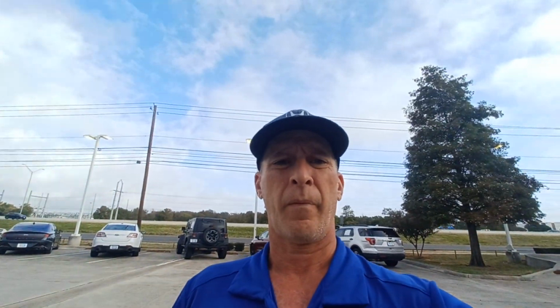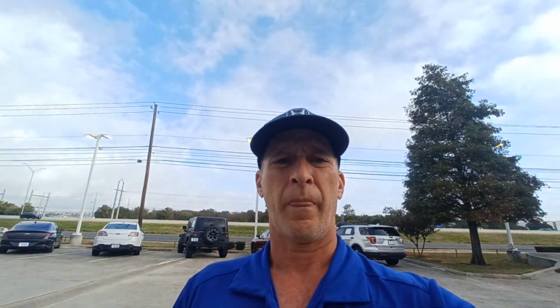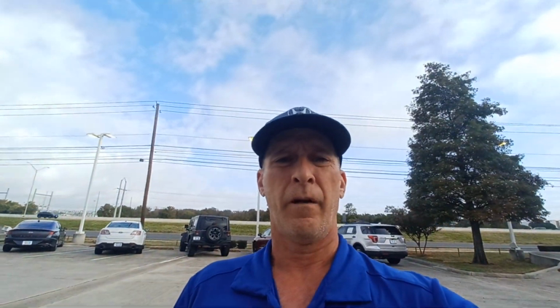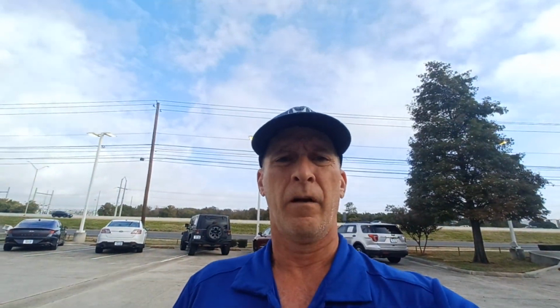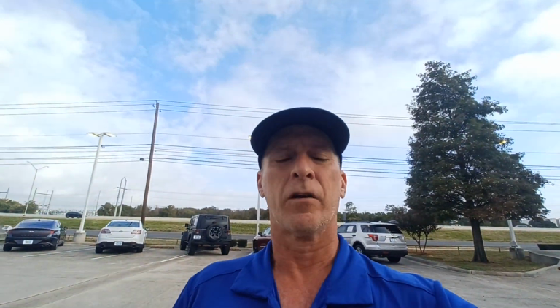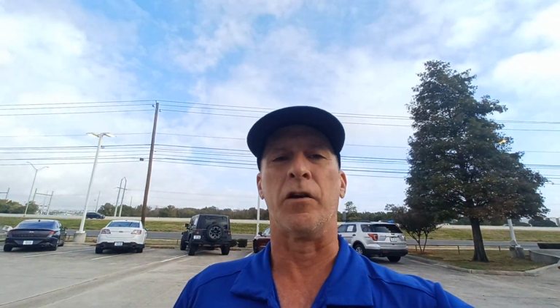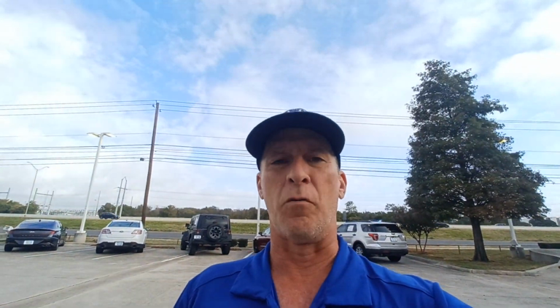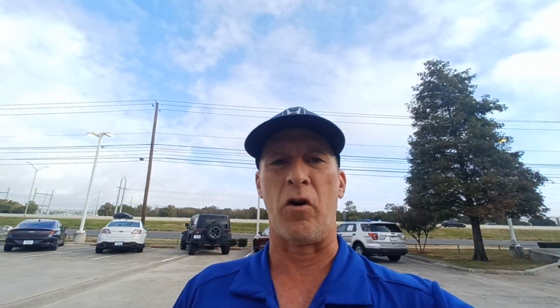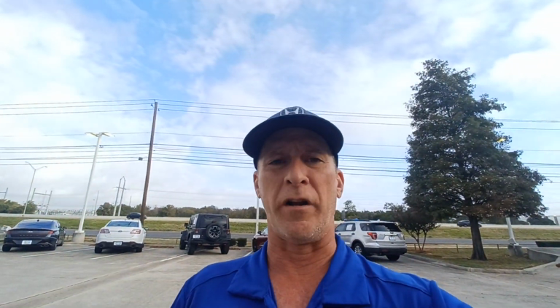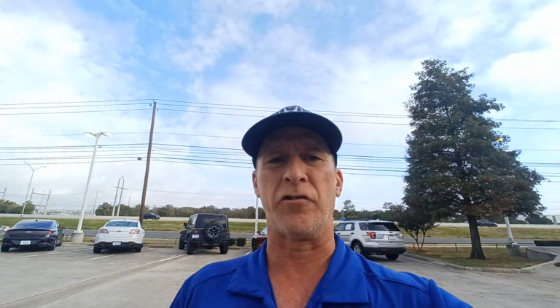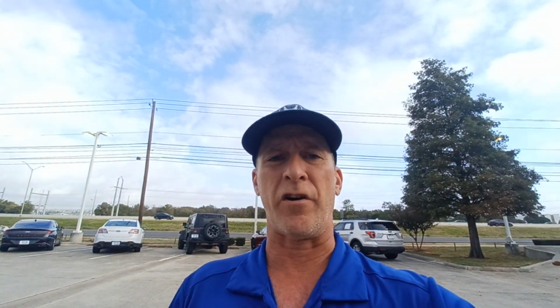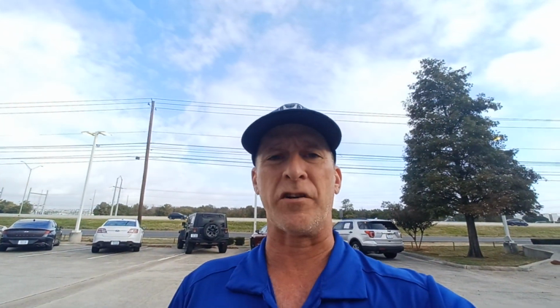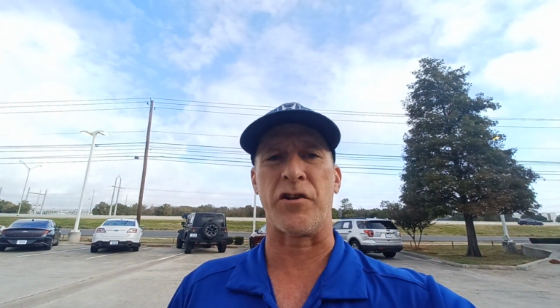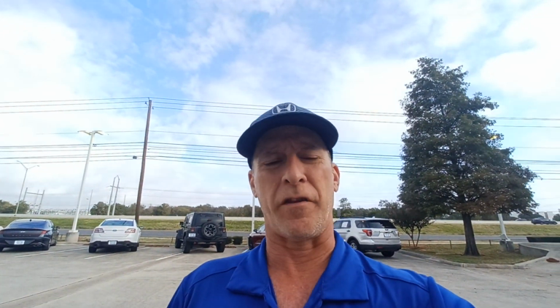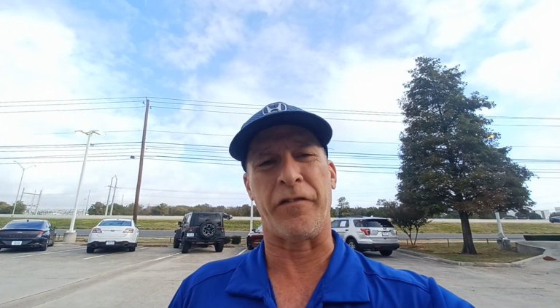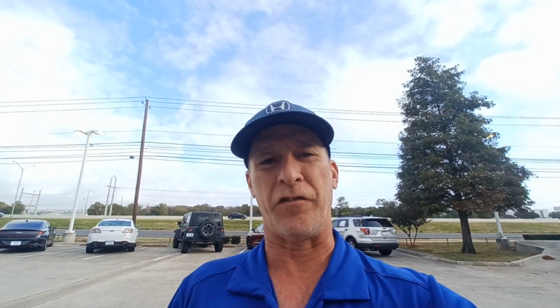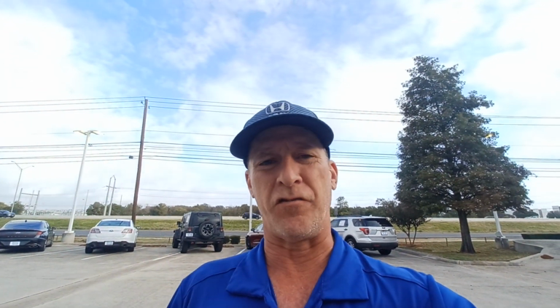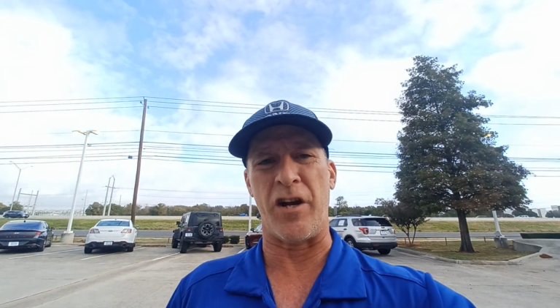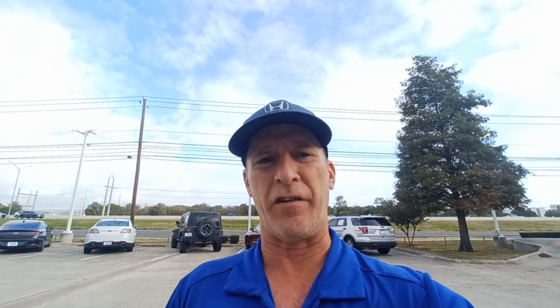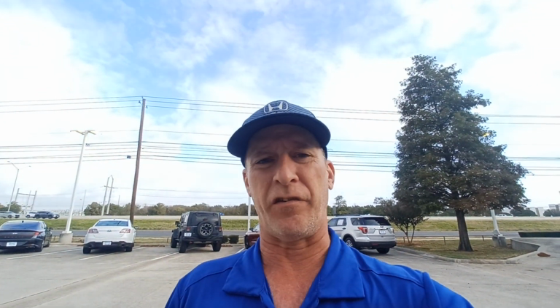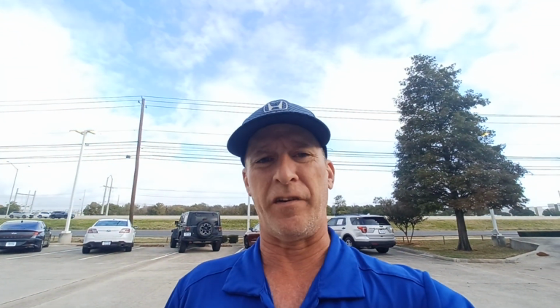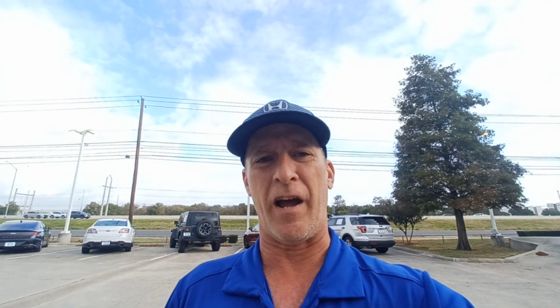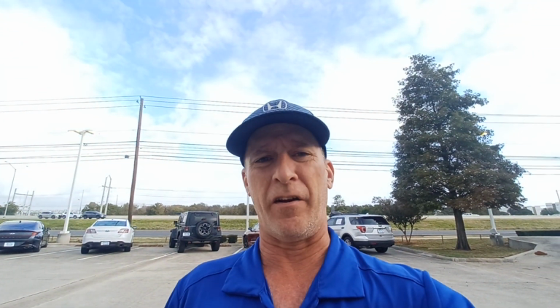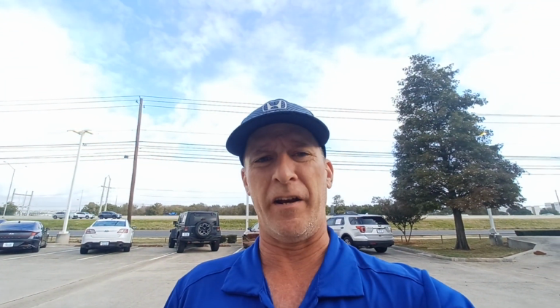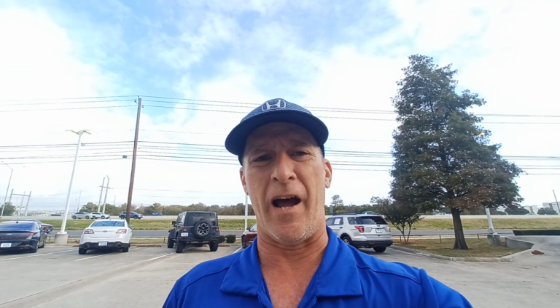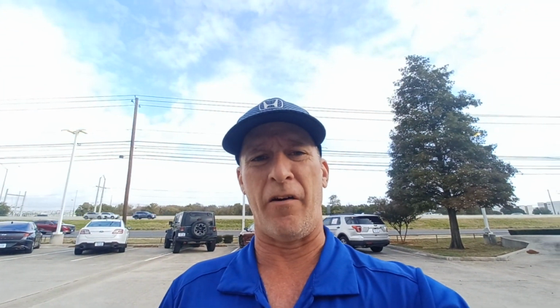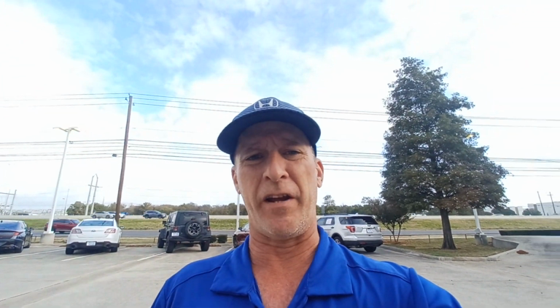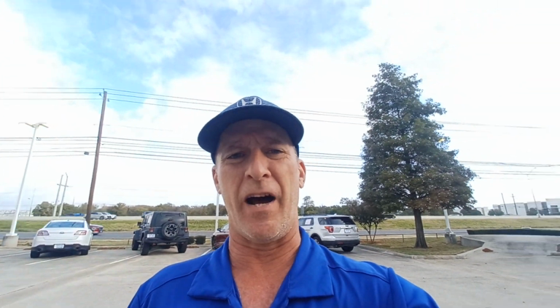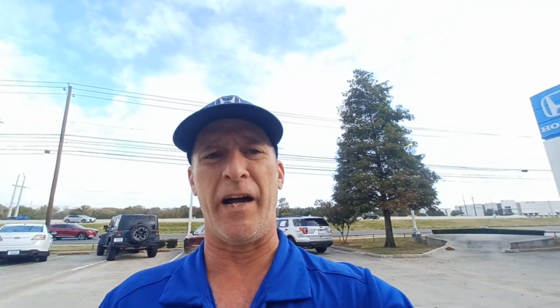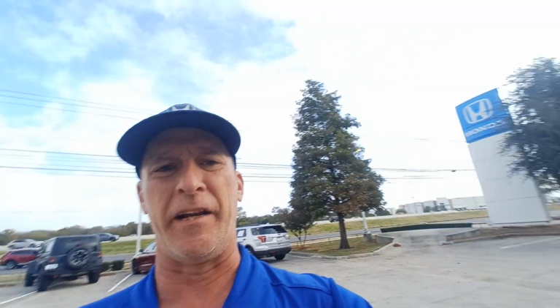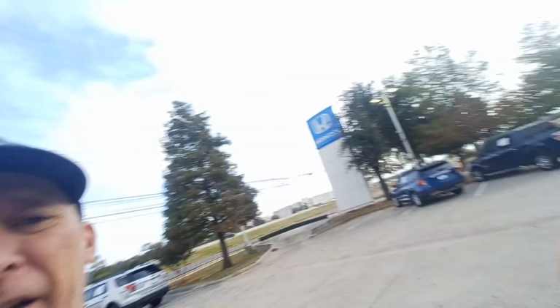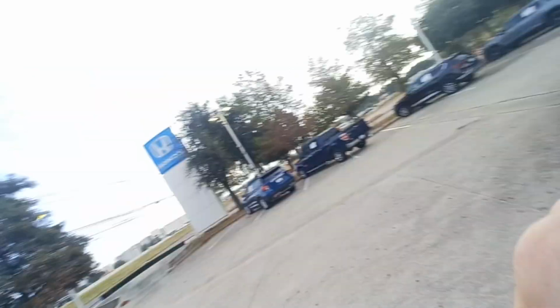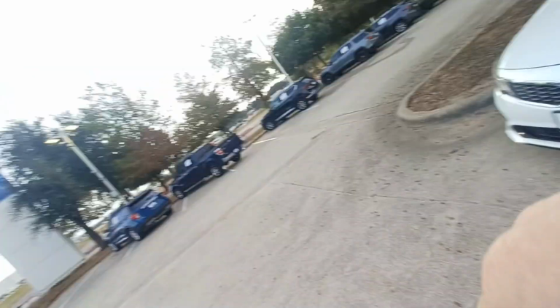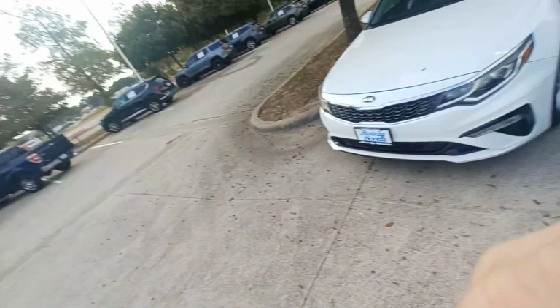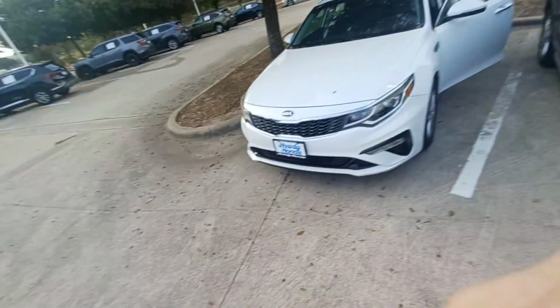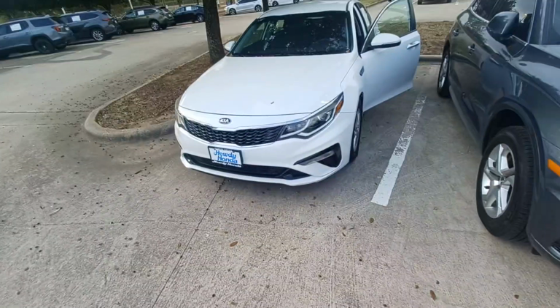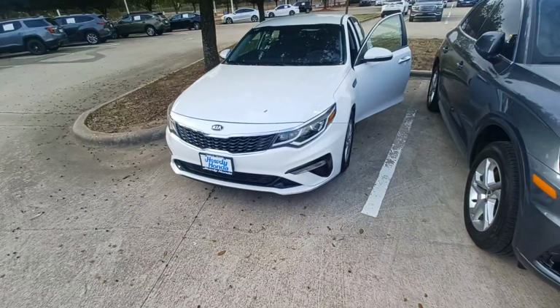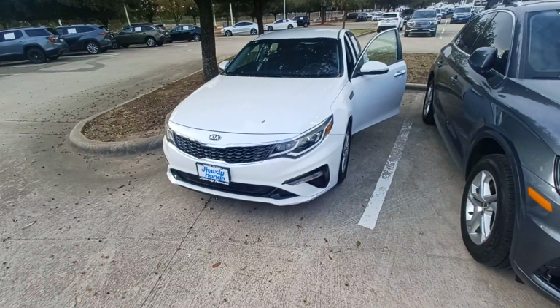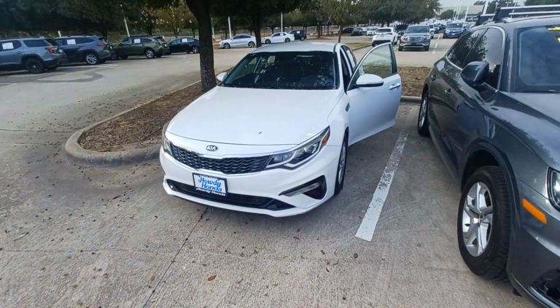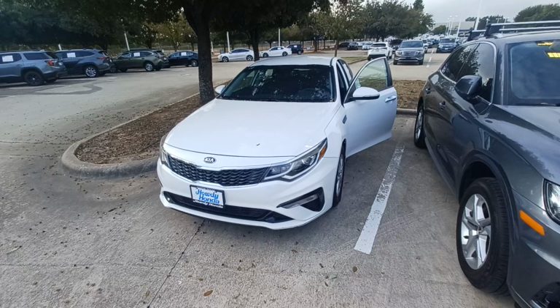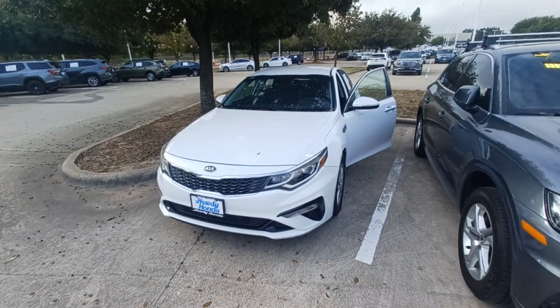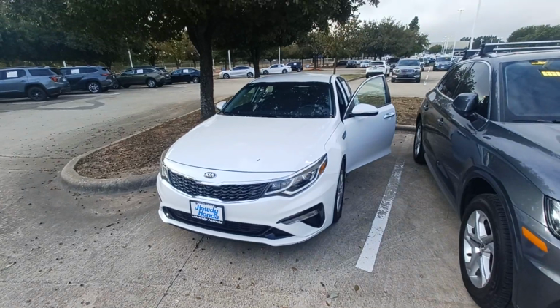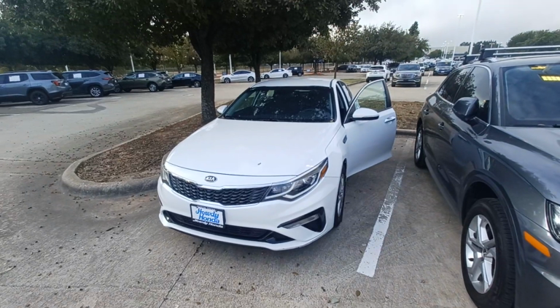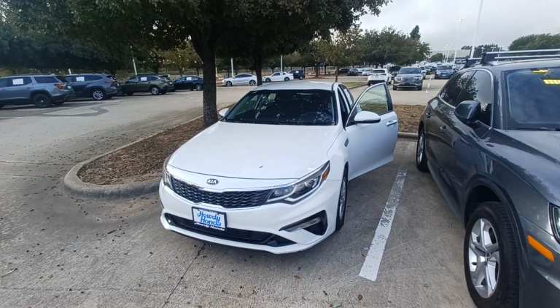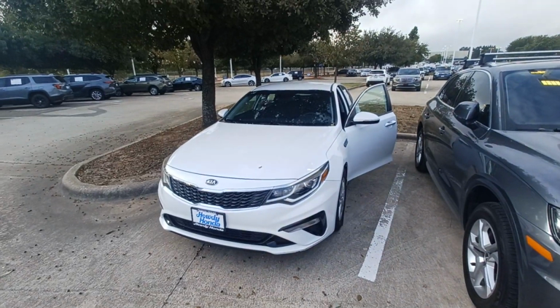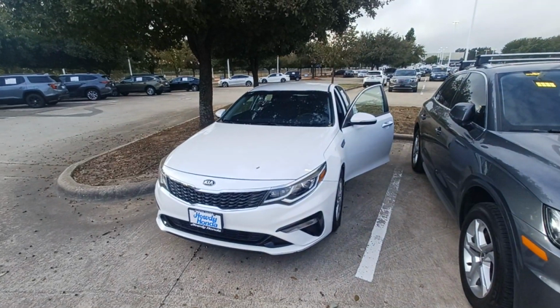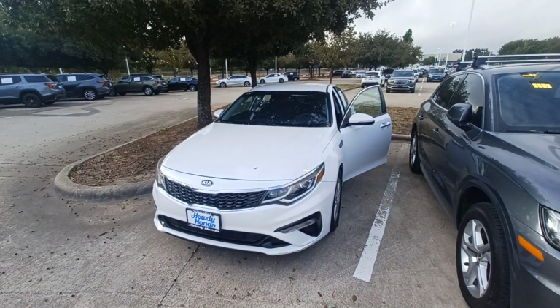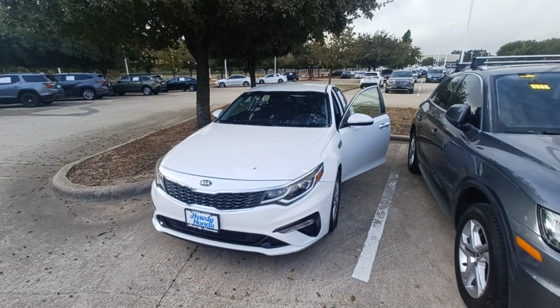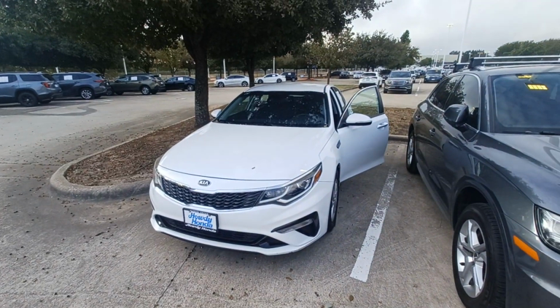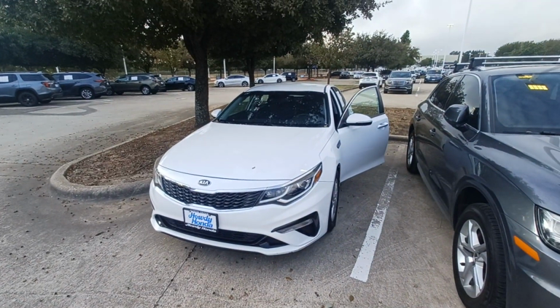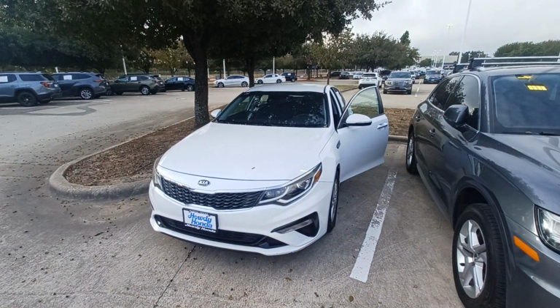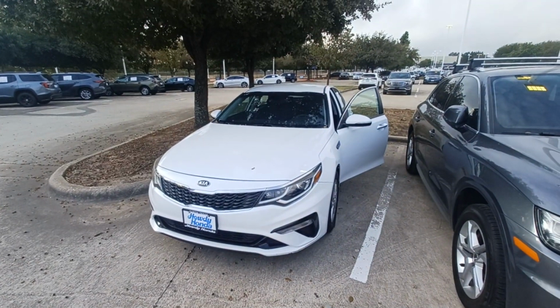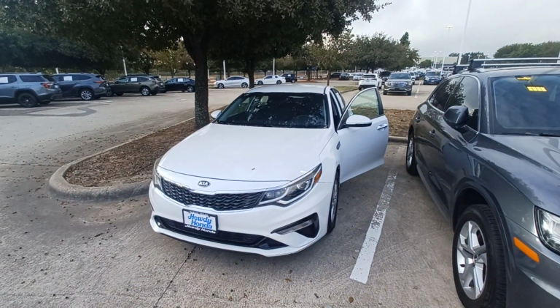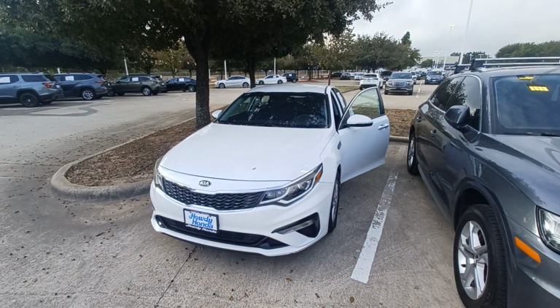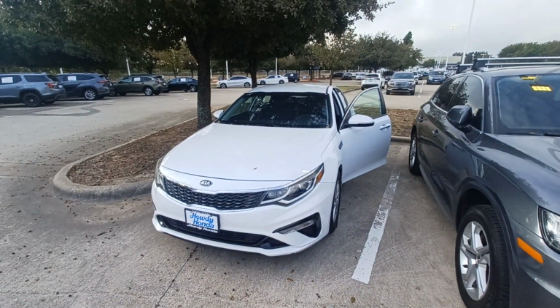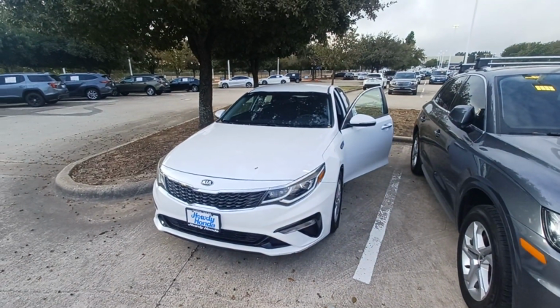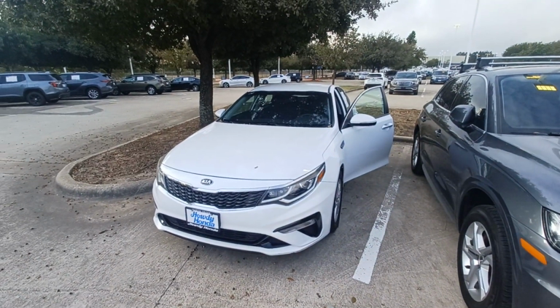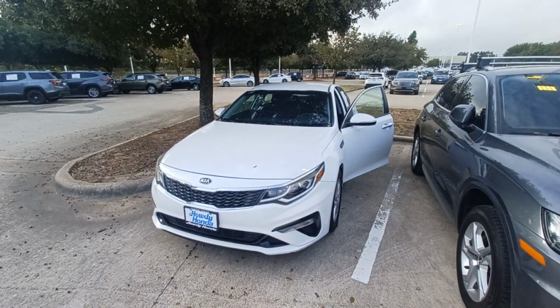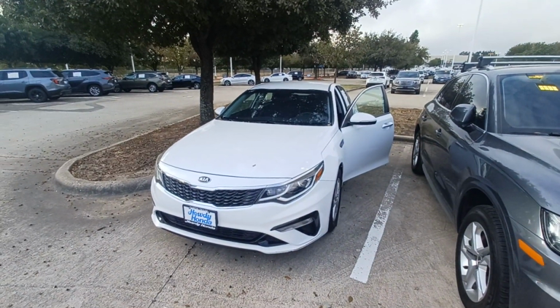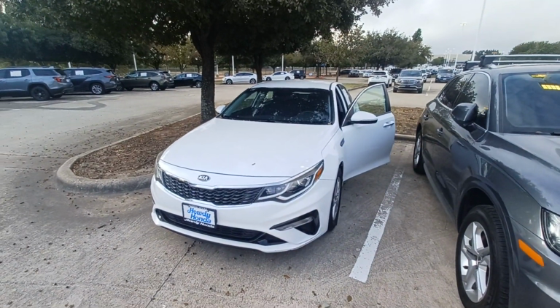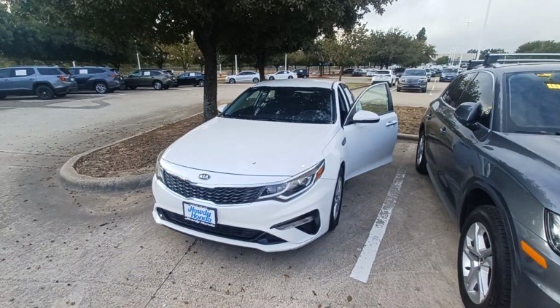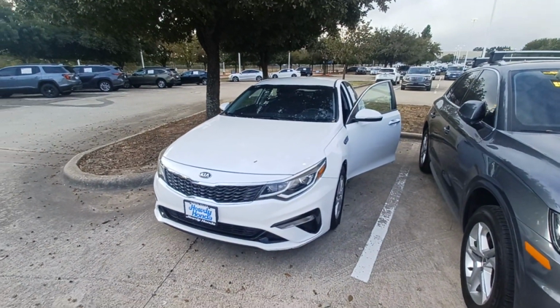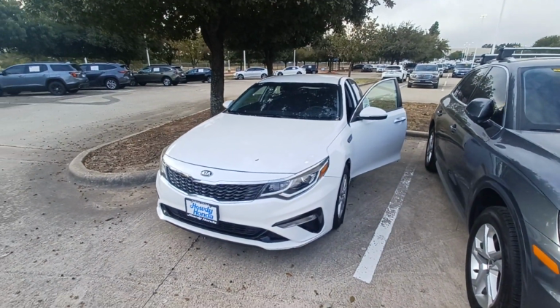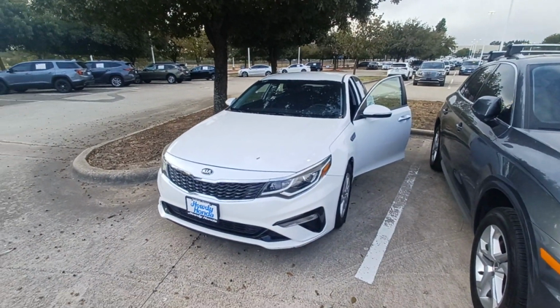Good morning, Treasurer. This is Jason down at Howdy Honda, and this is my 2019 Kia Optima.